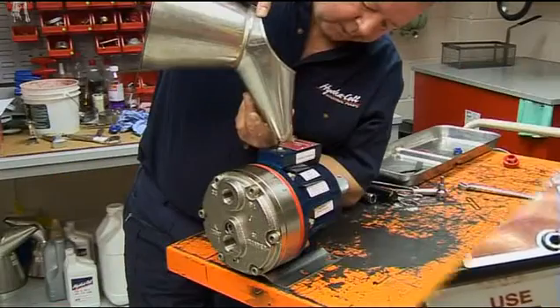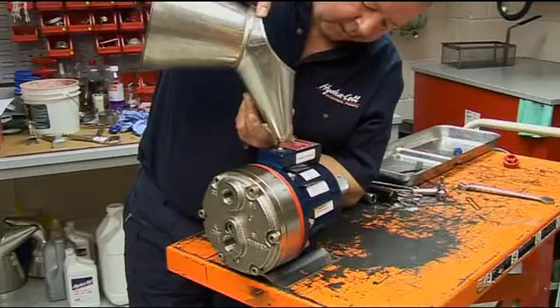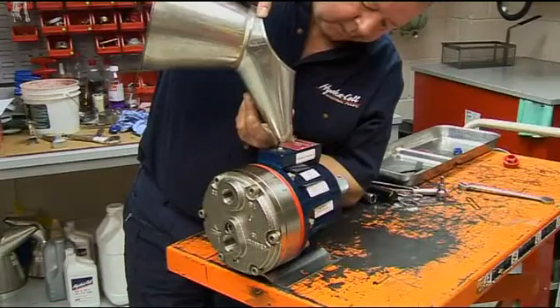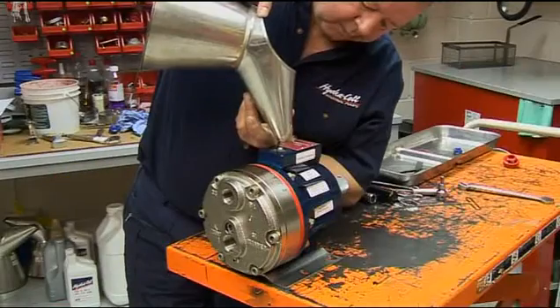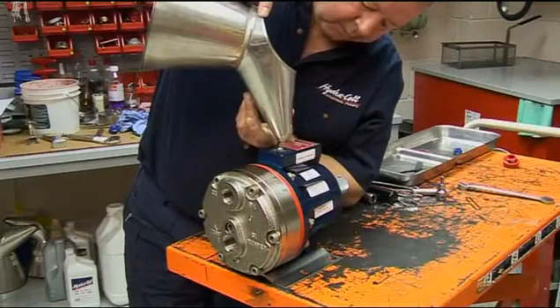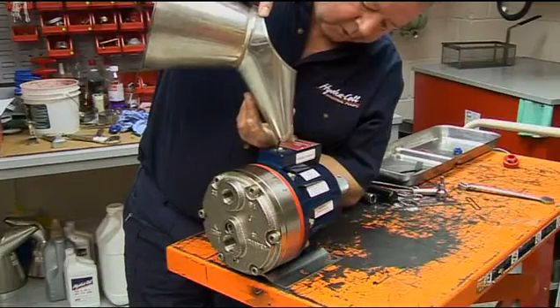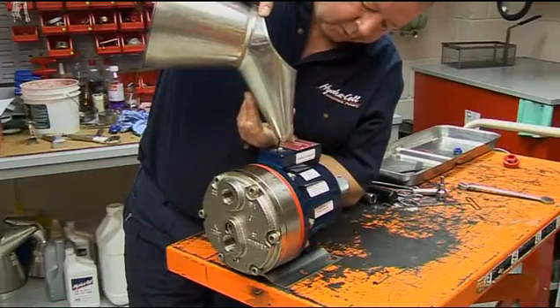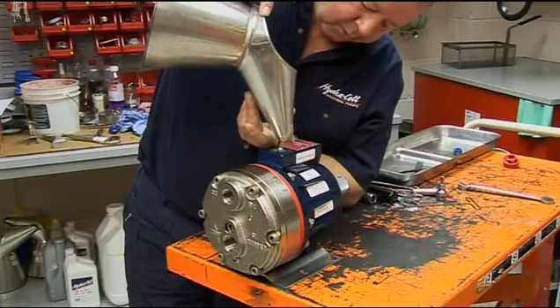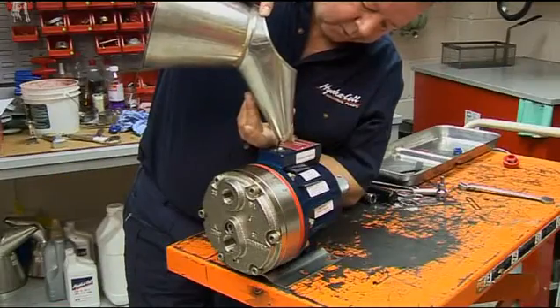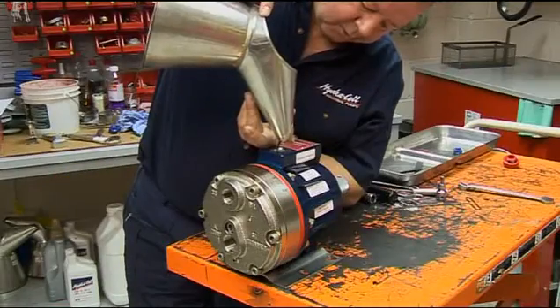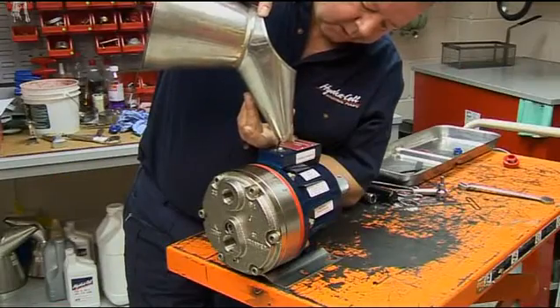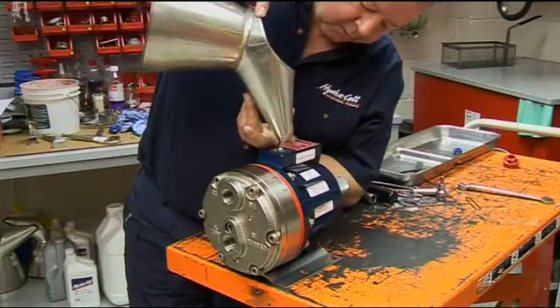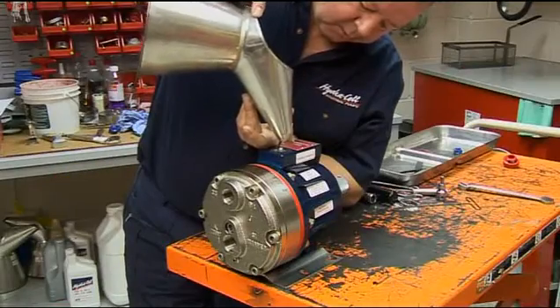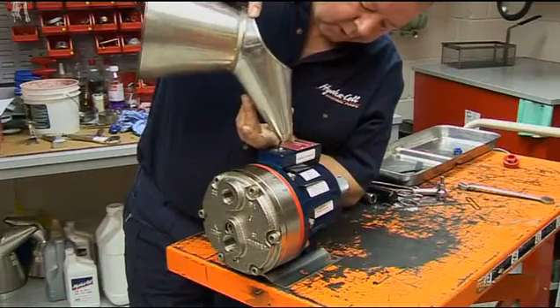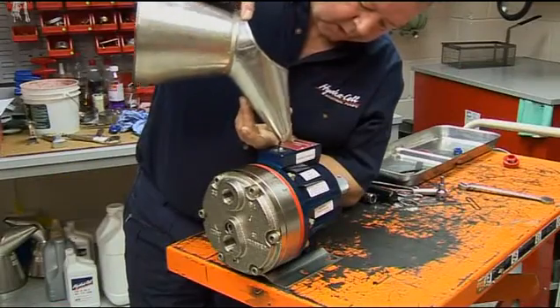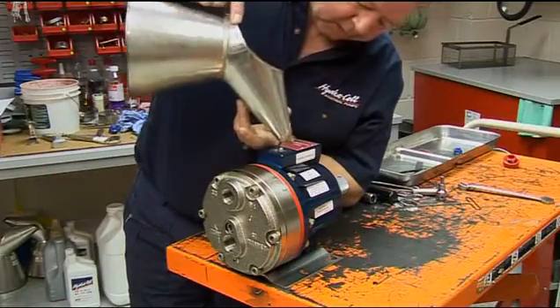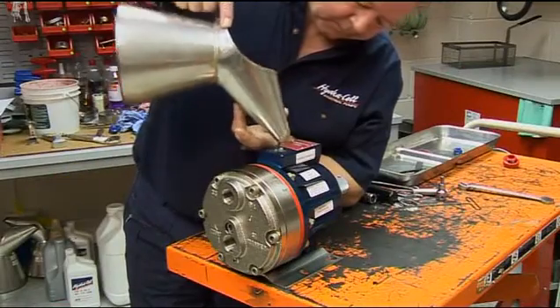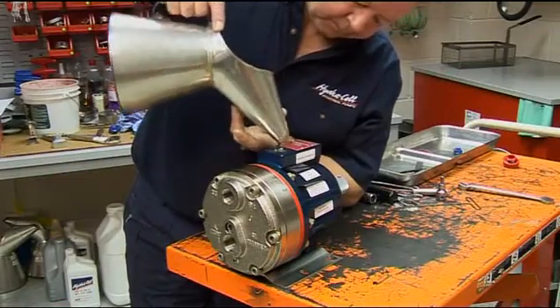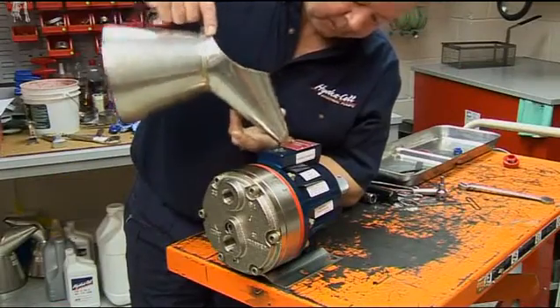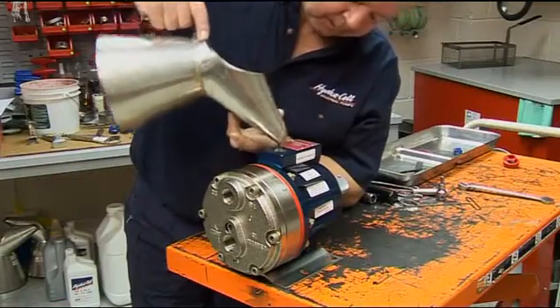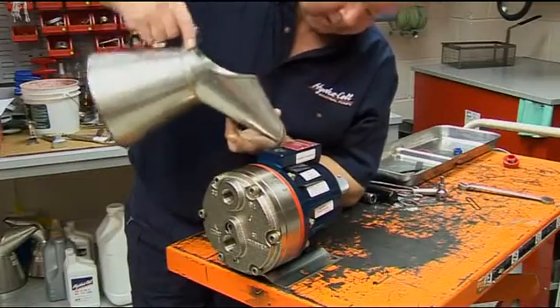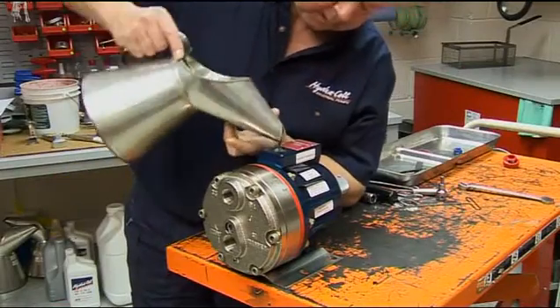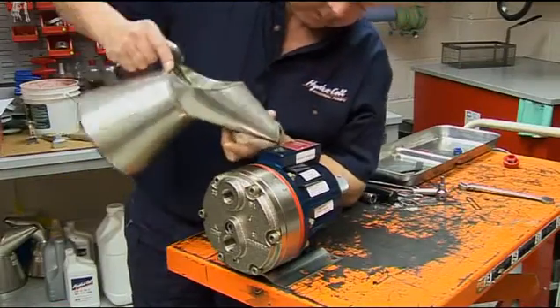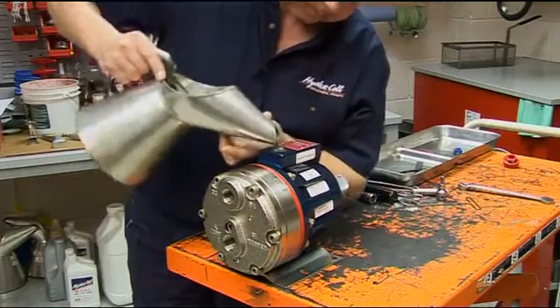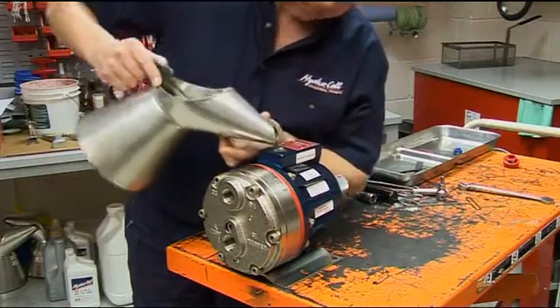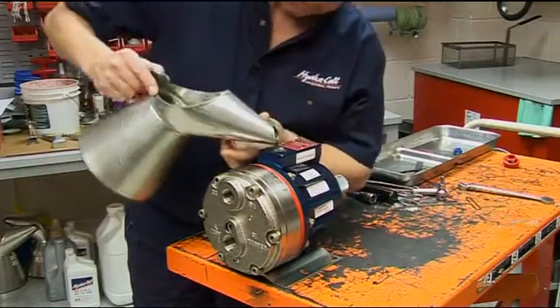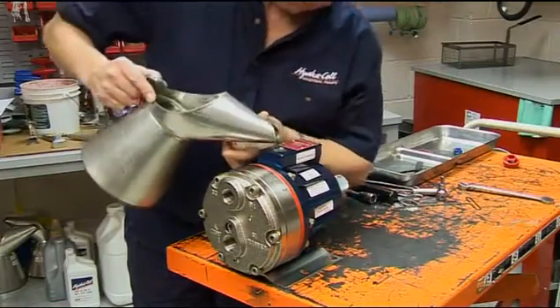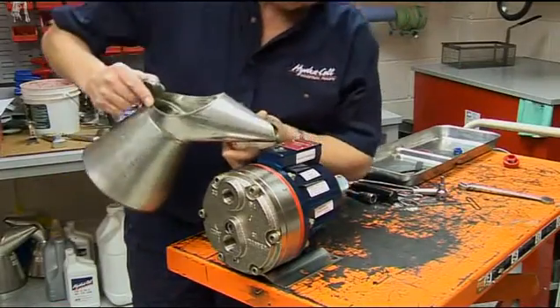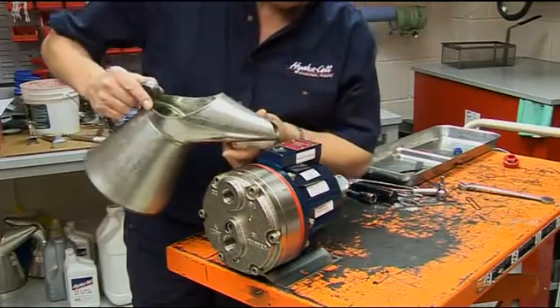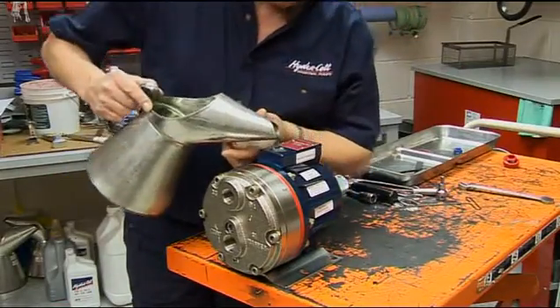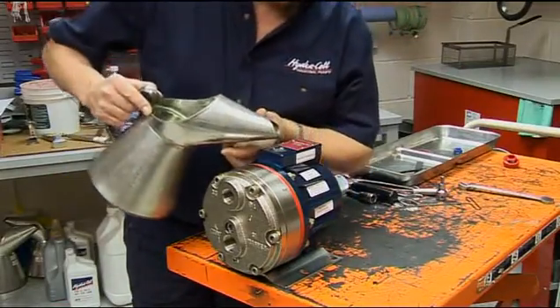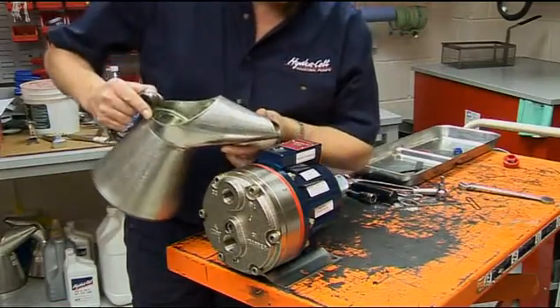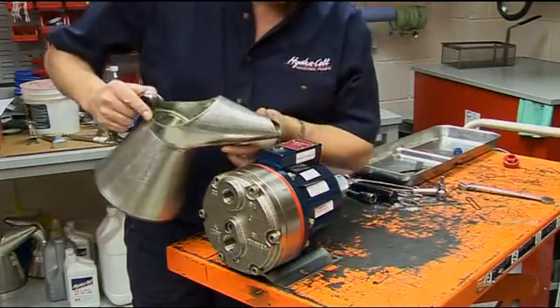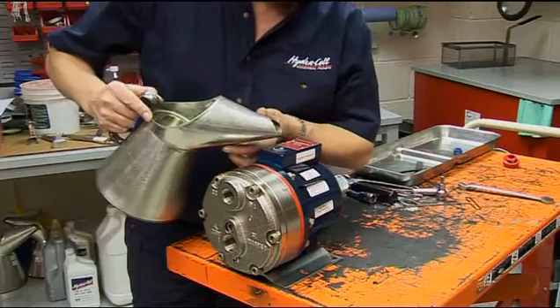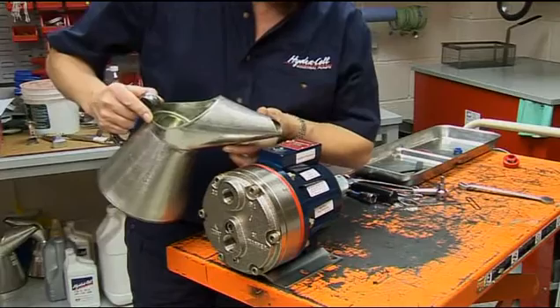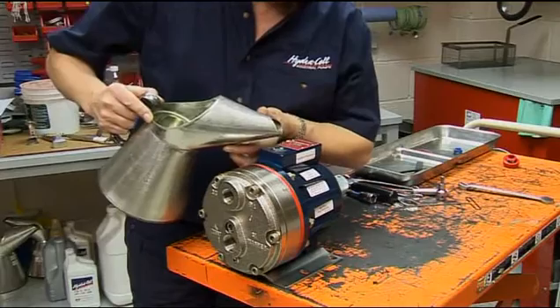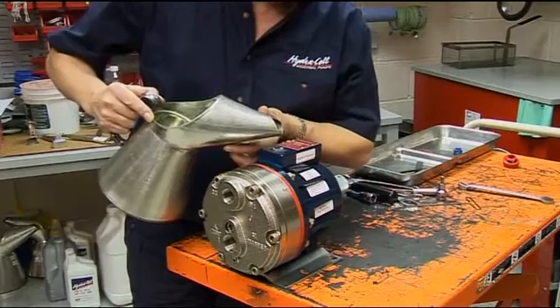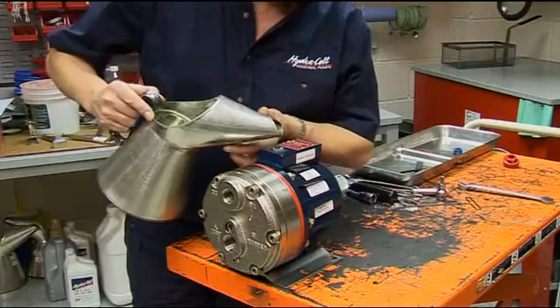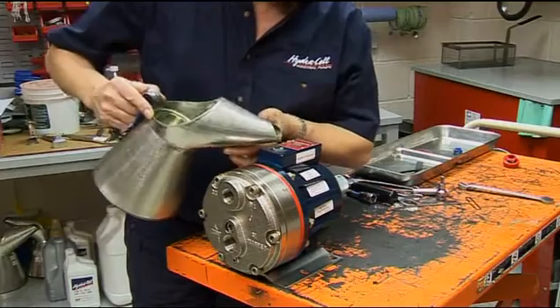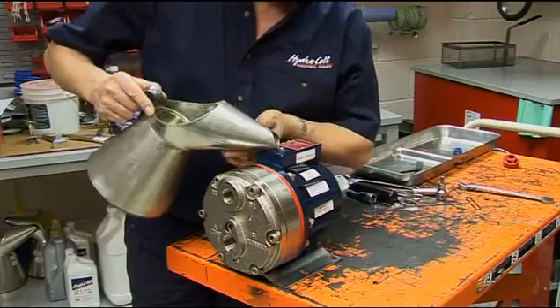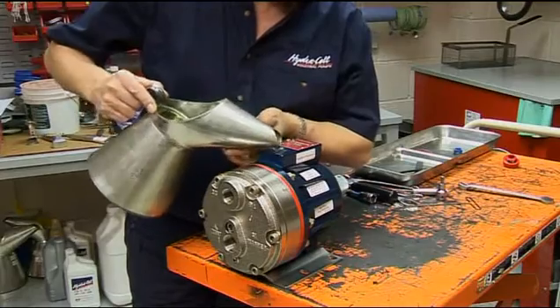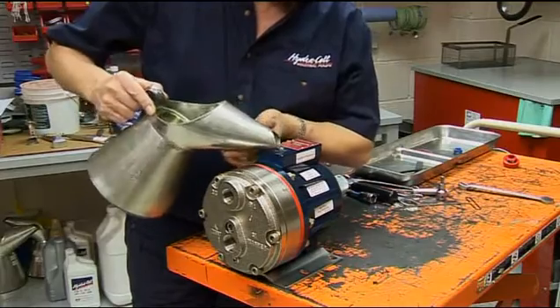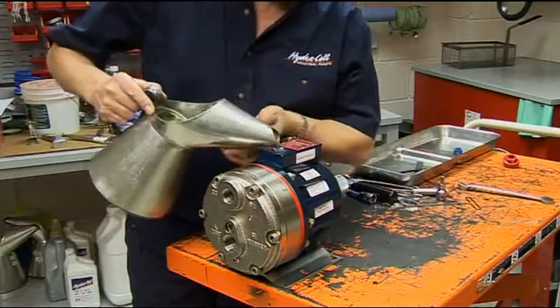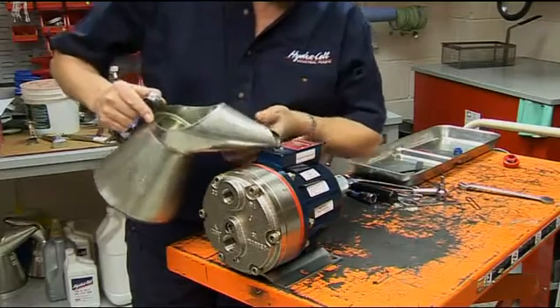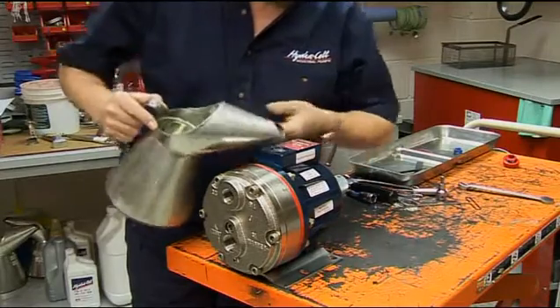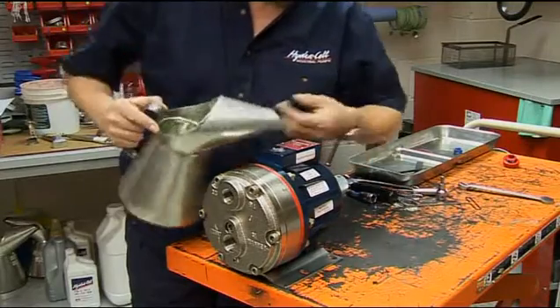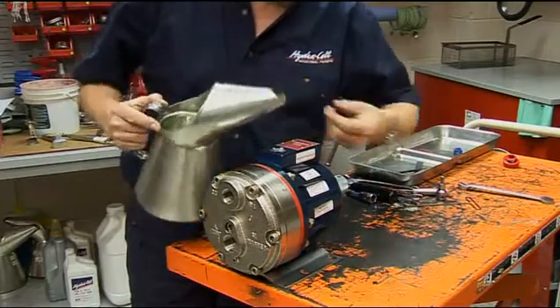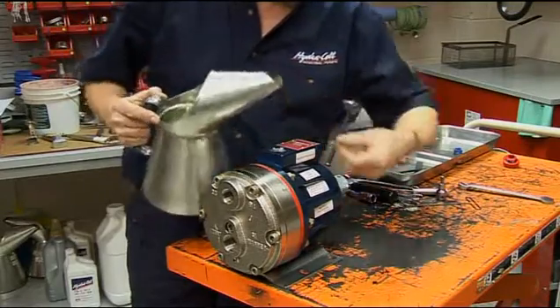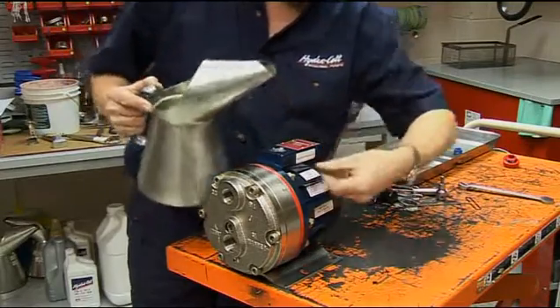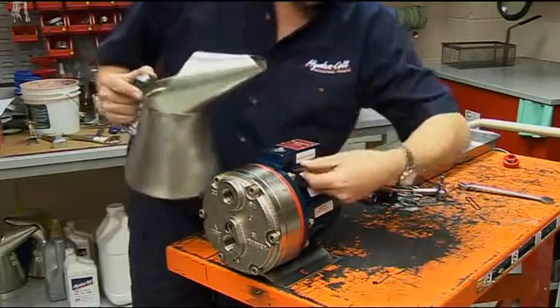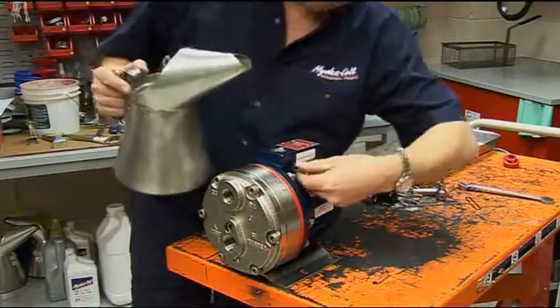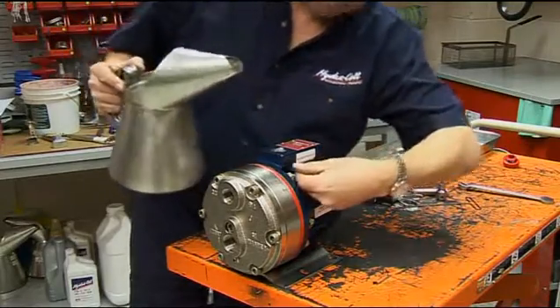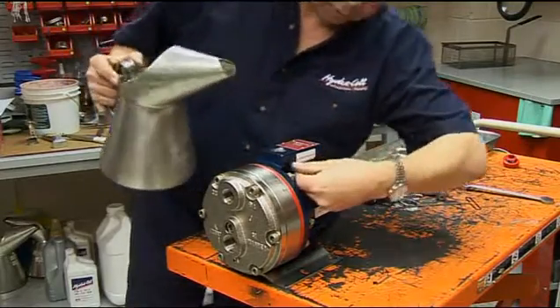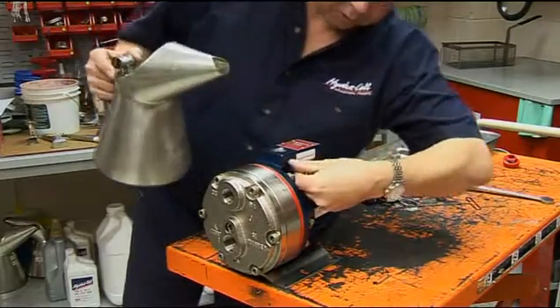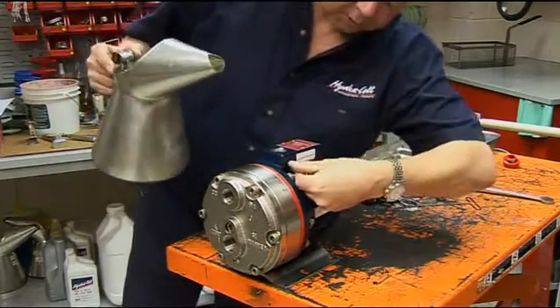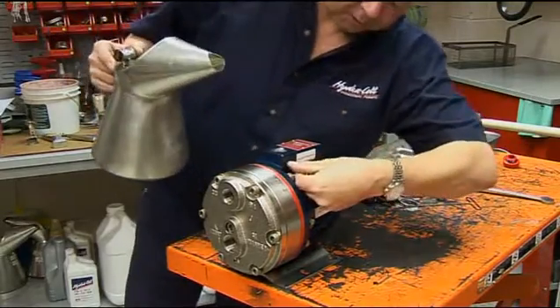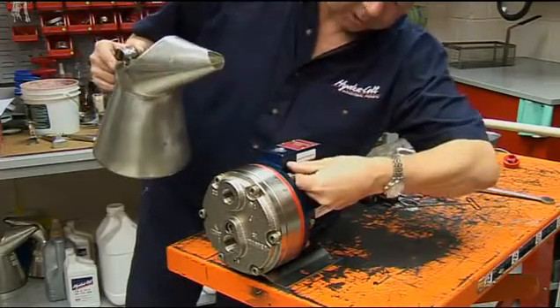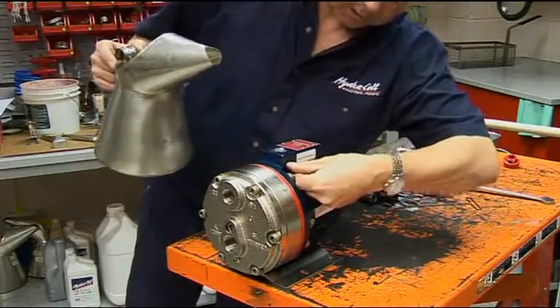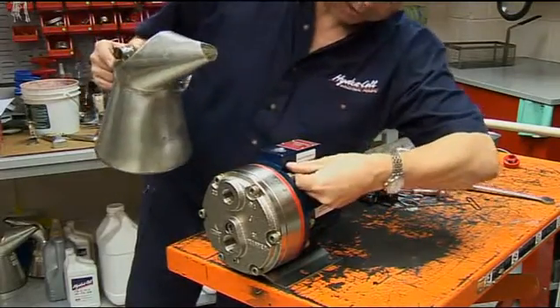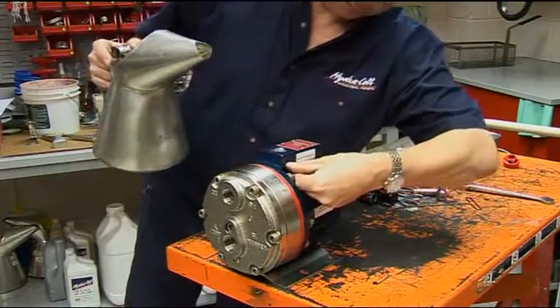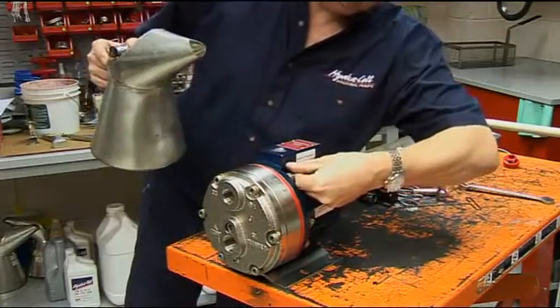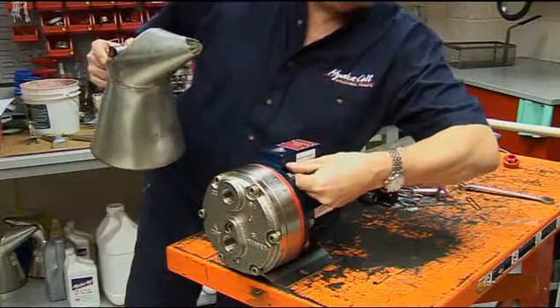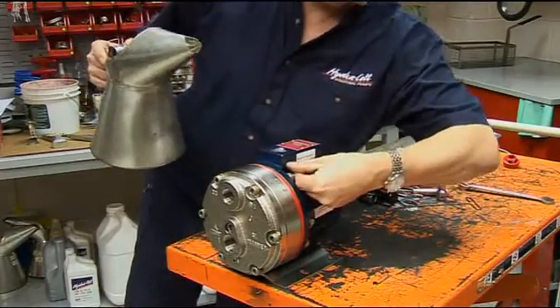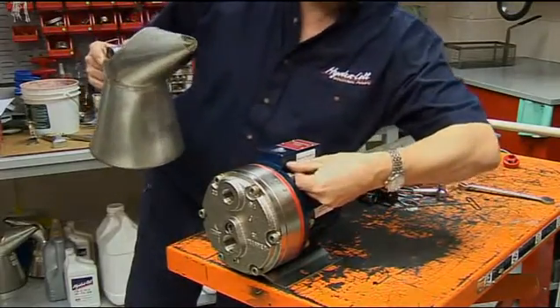Always check that the correct level of oil is maintained. You can then replace the oil fill cap and complete installation.